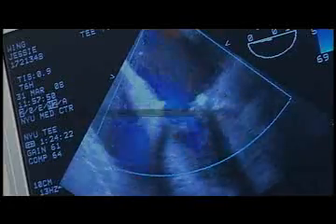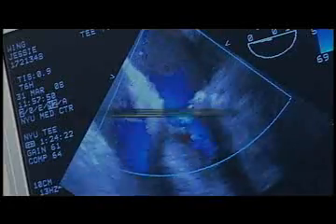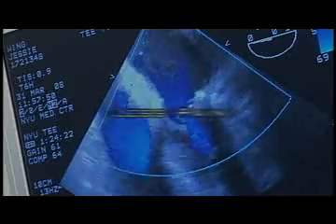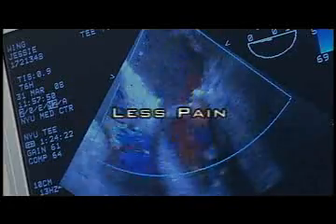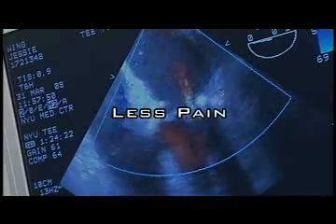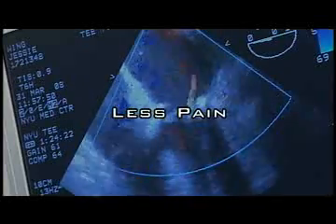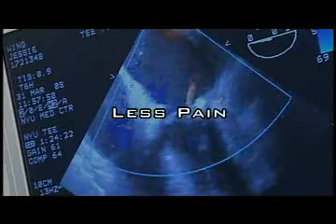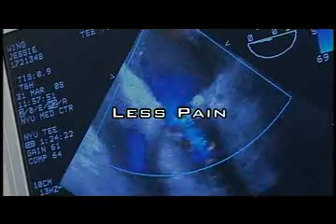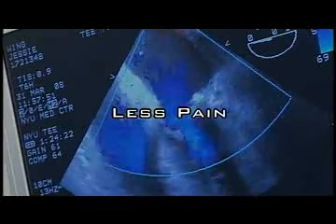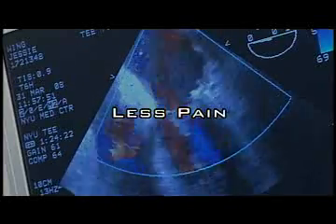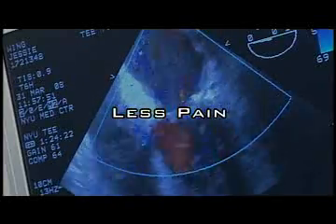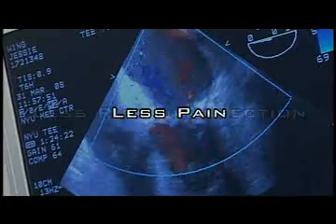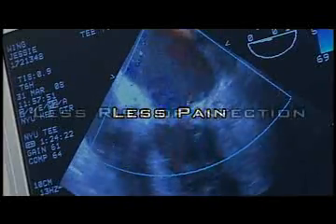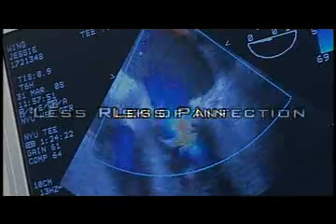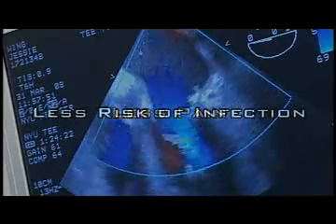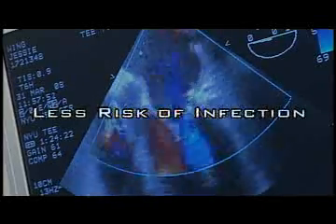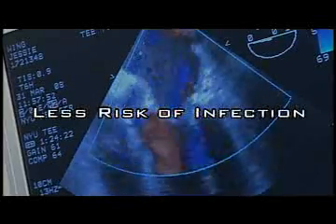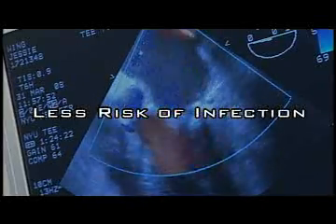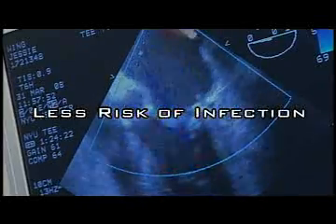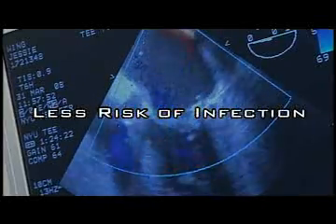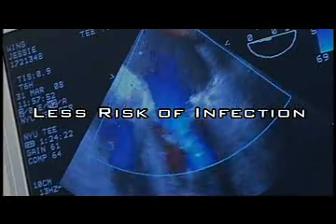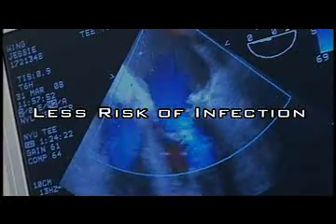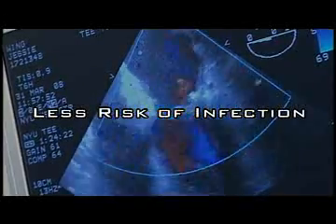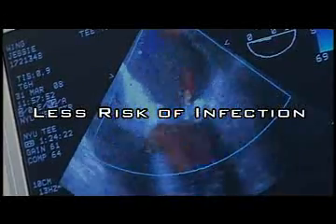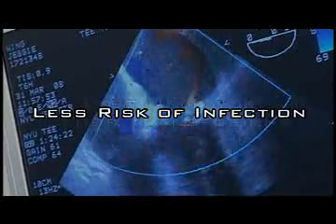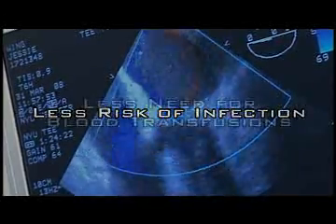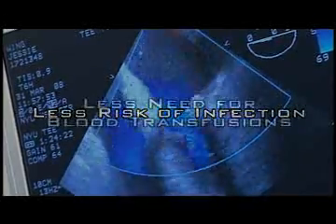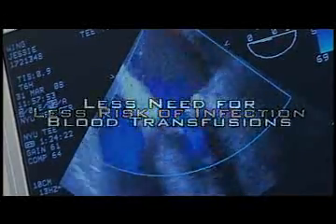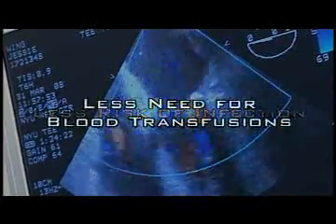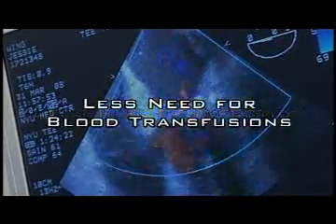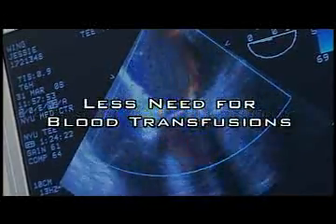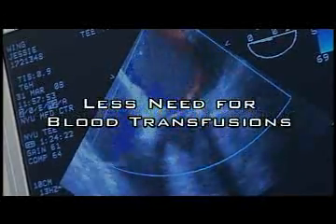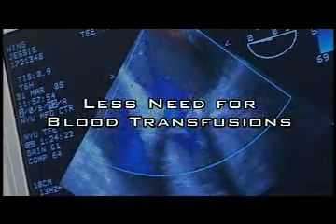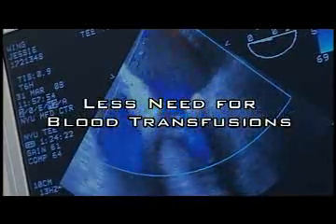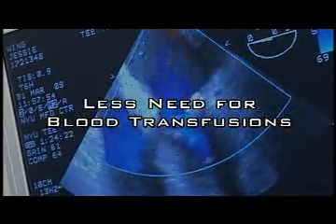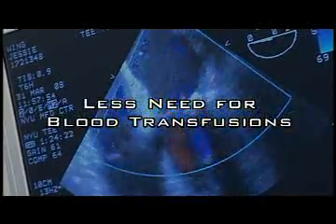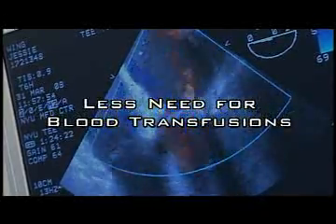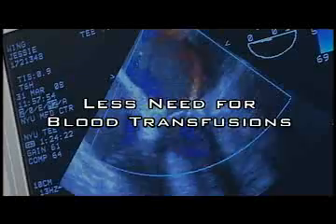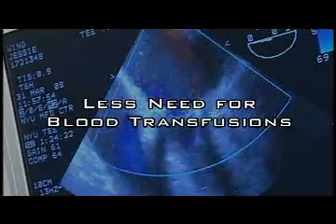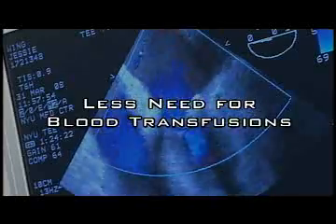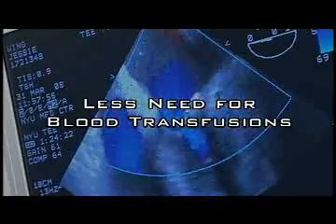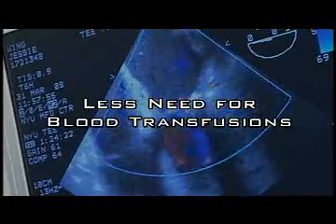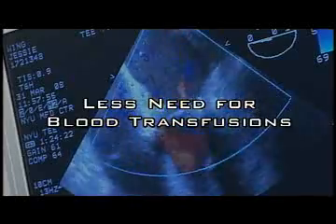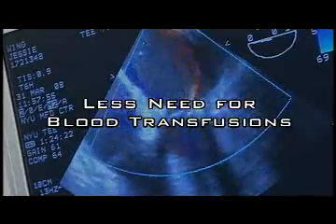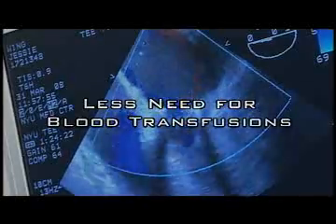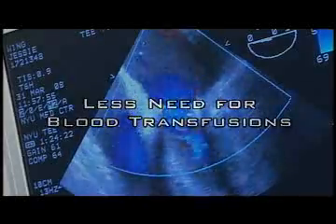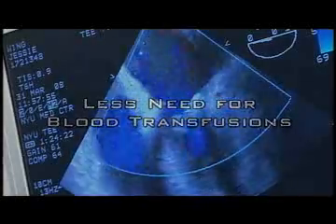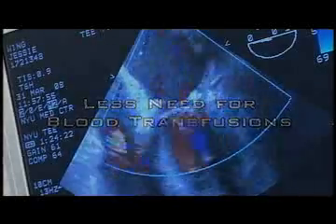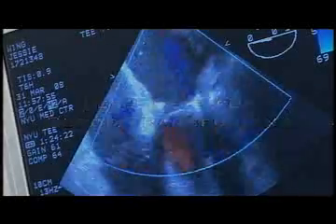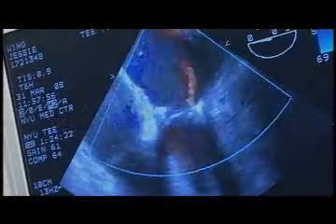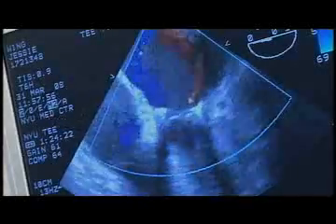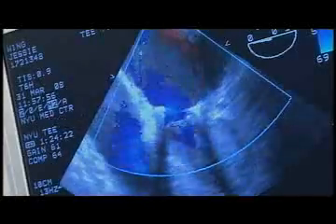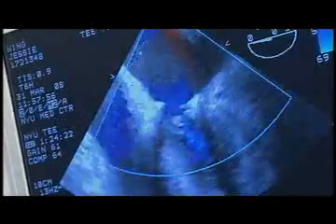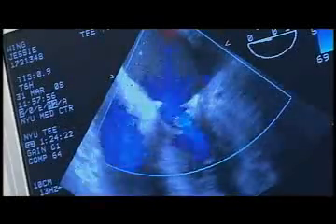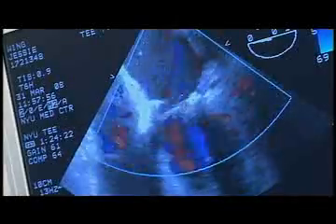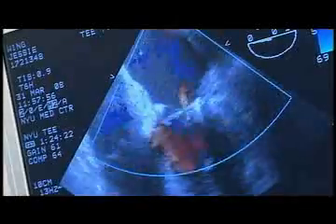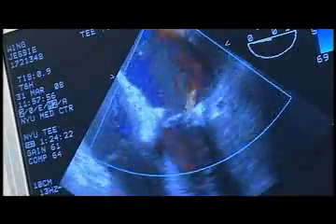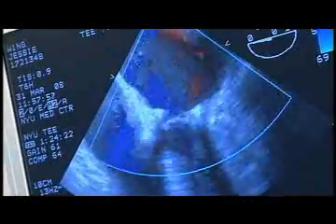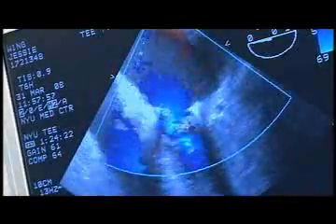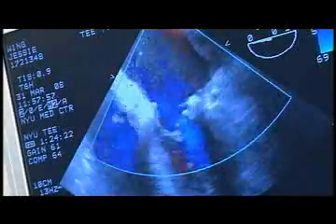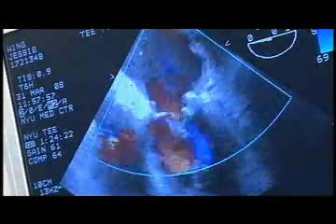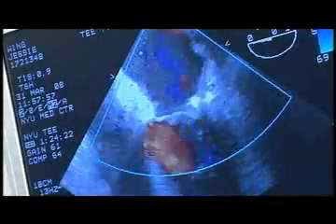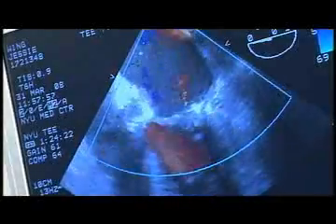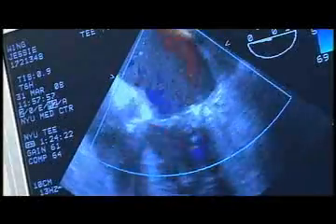There's less pain, less risk of infection, less need for blood transfusions, and their overall recovery just goes quicker.